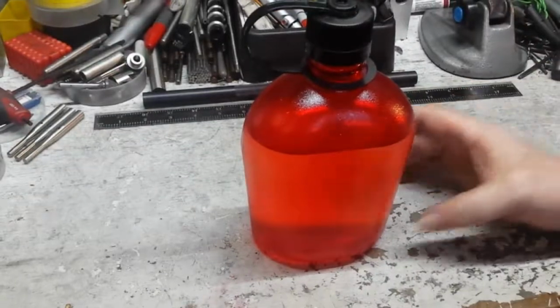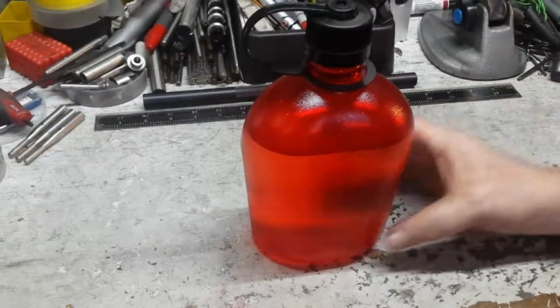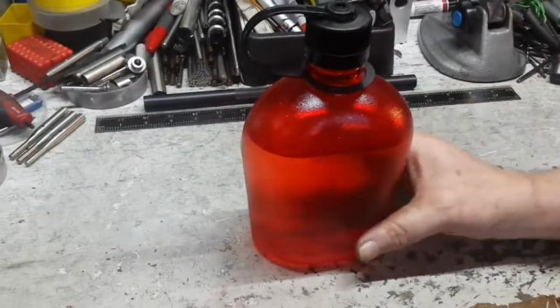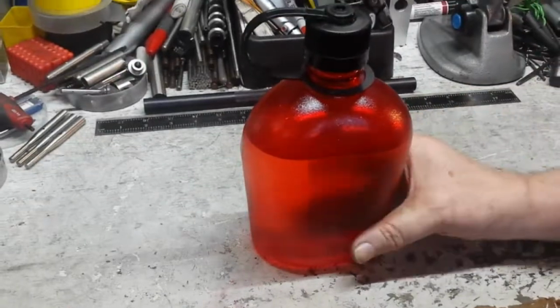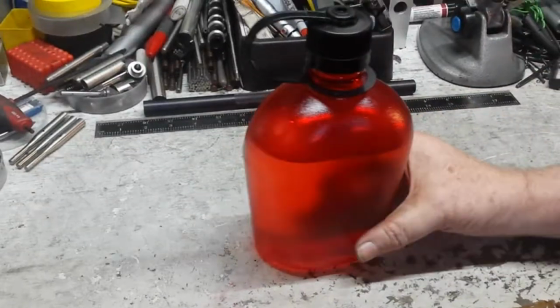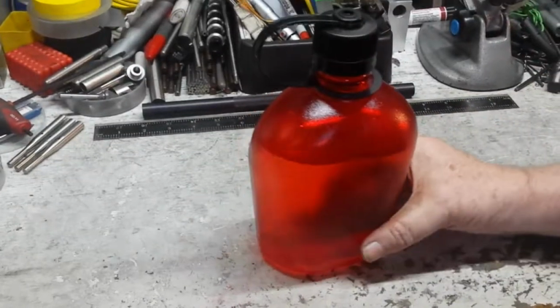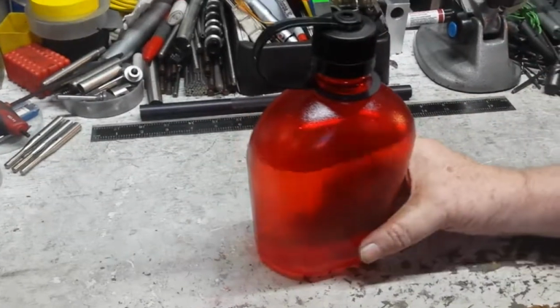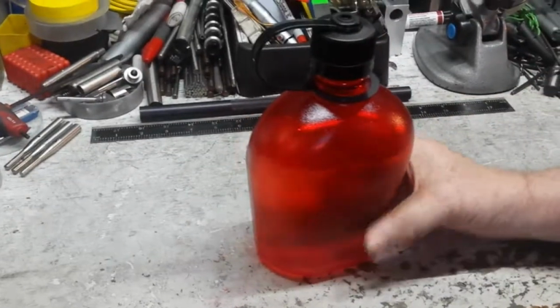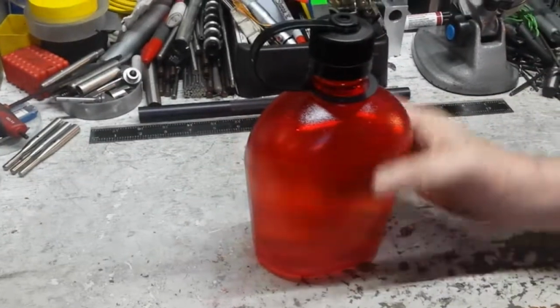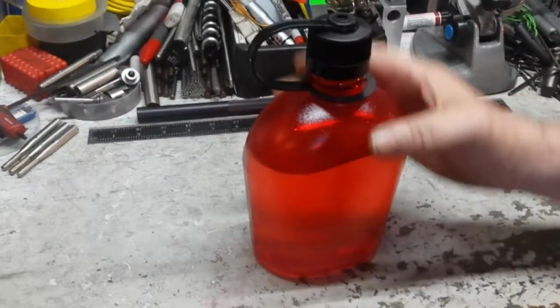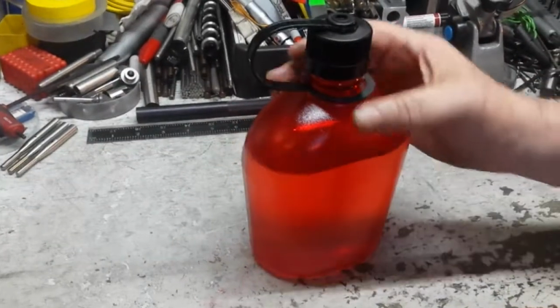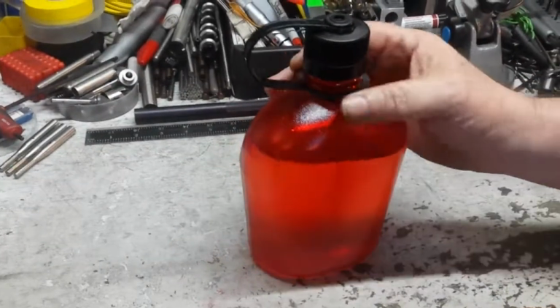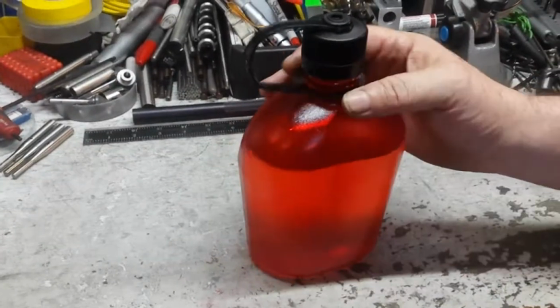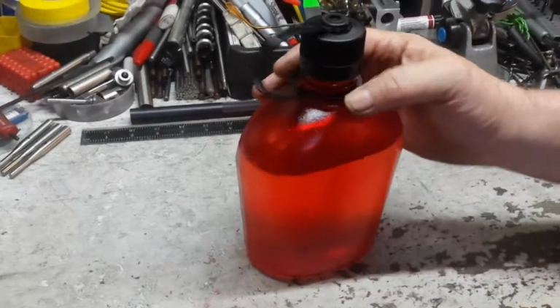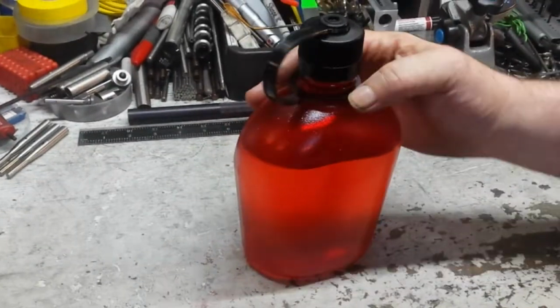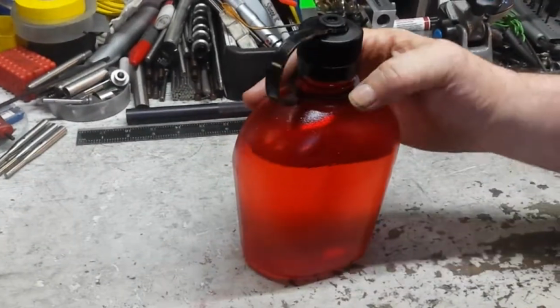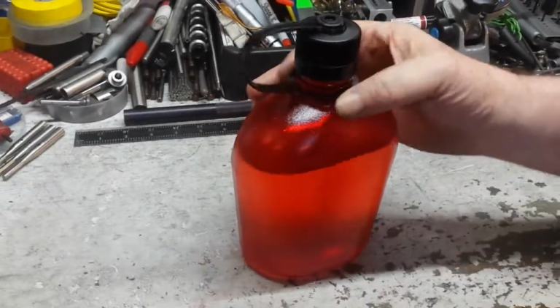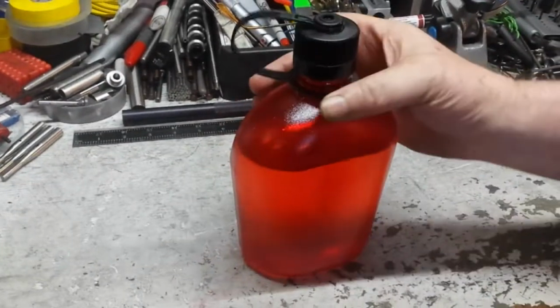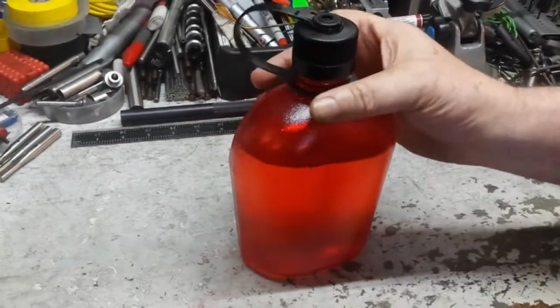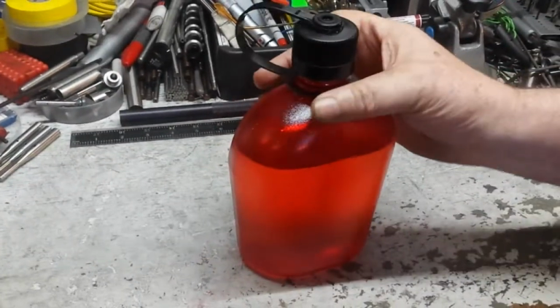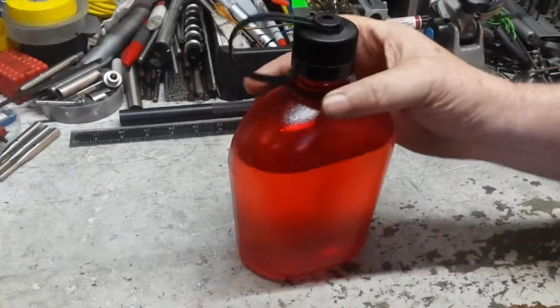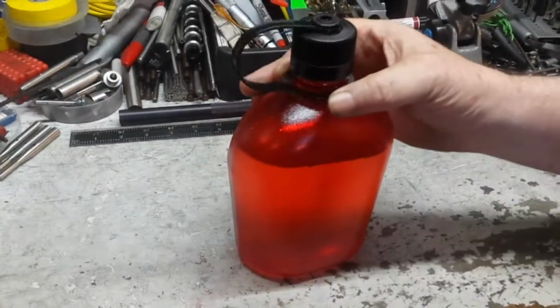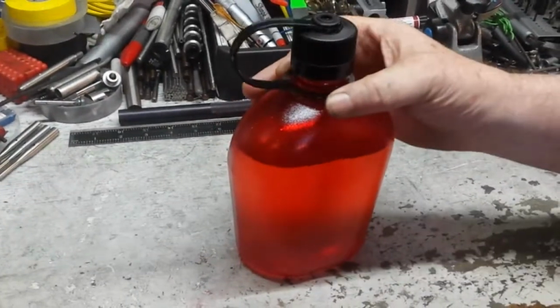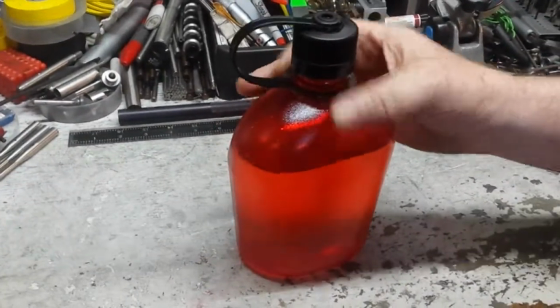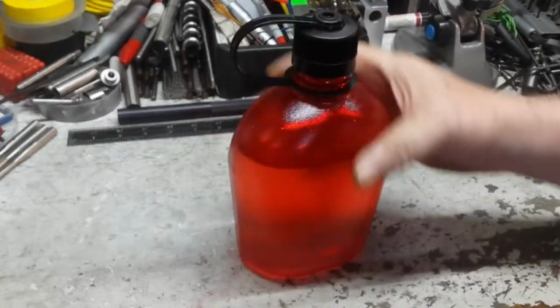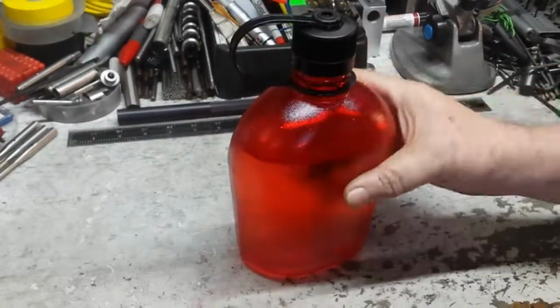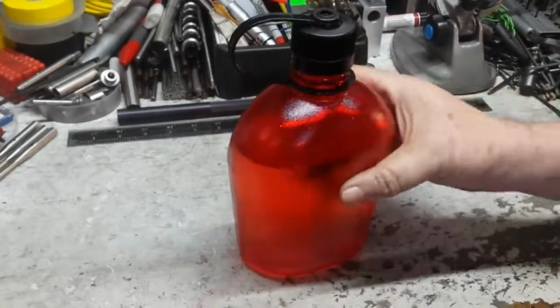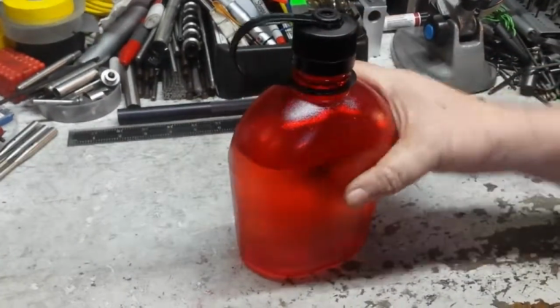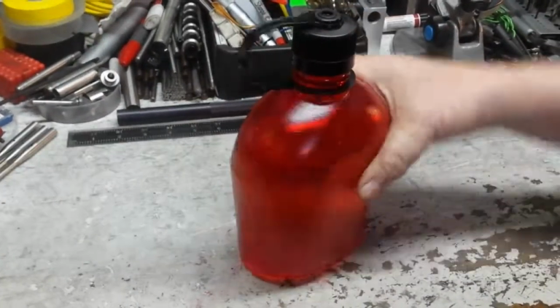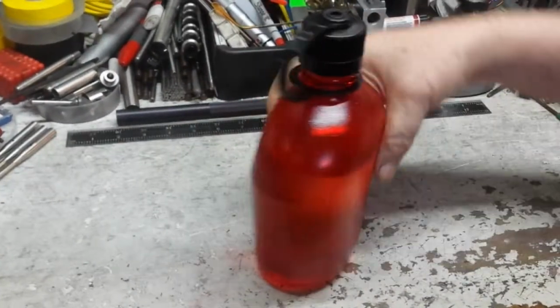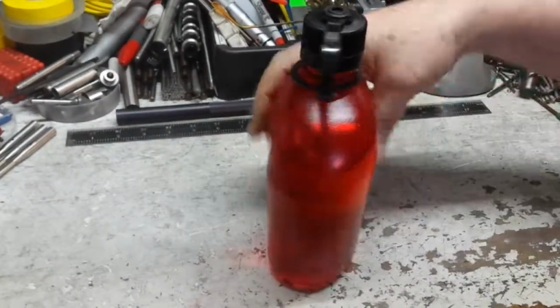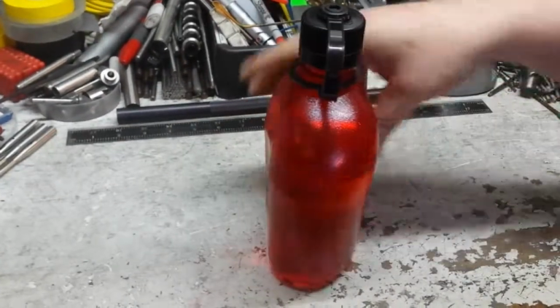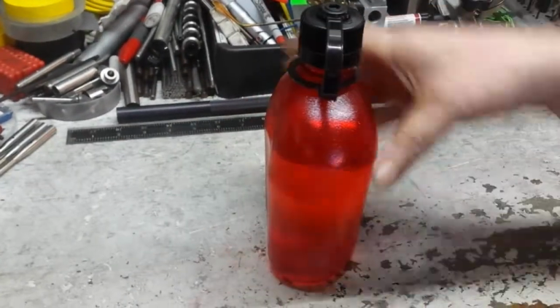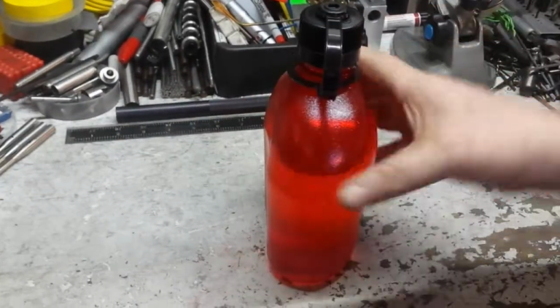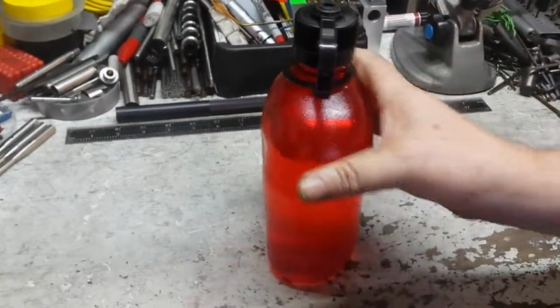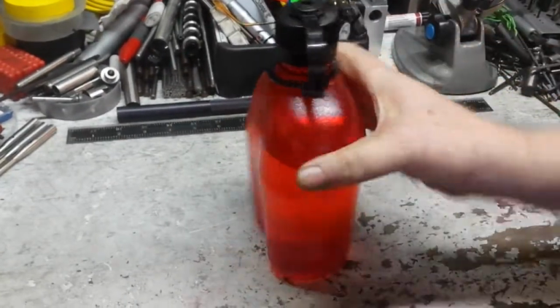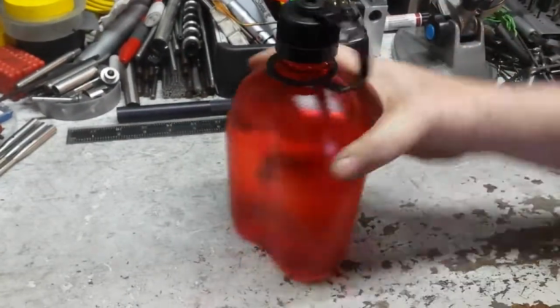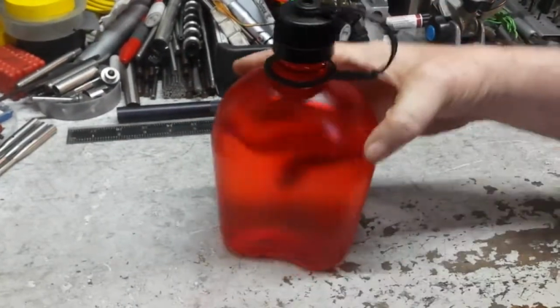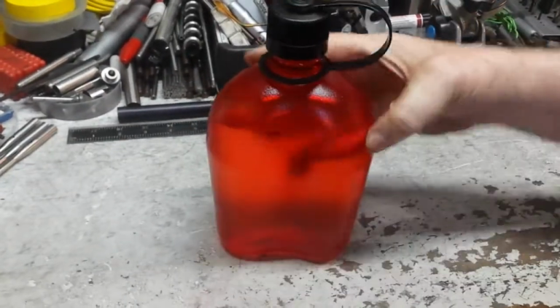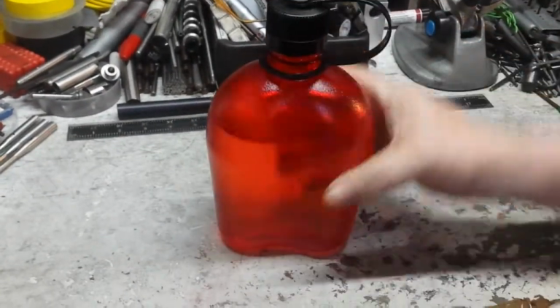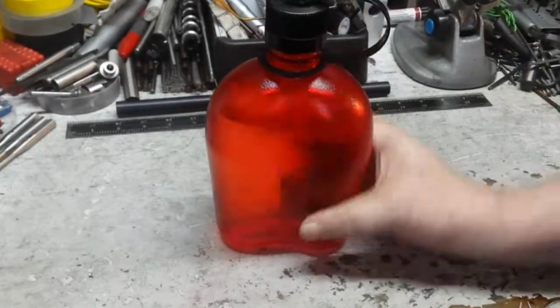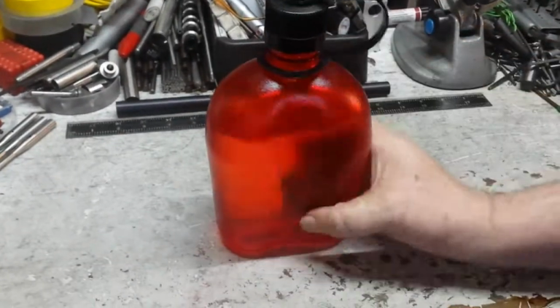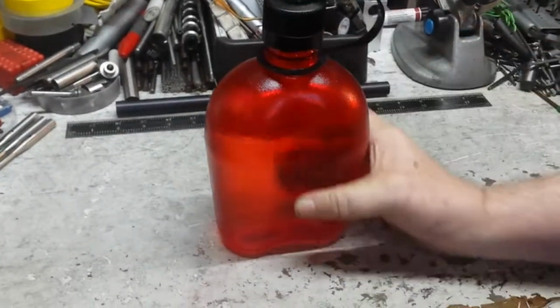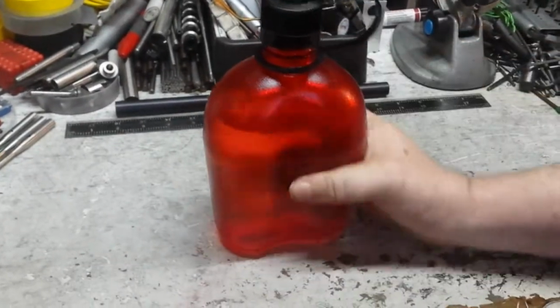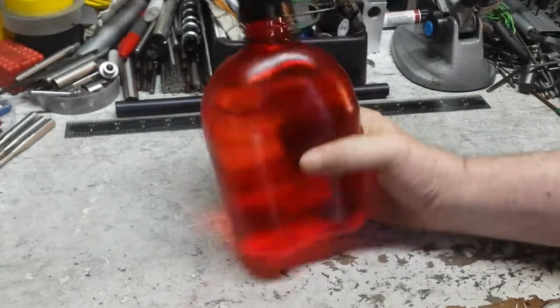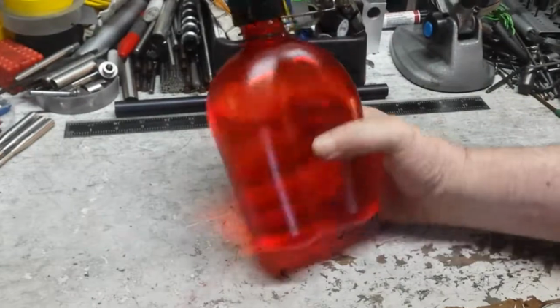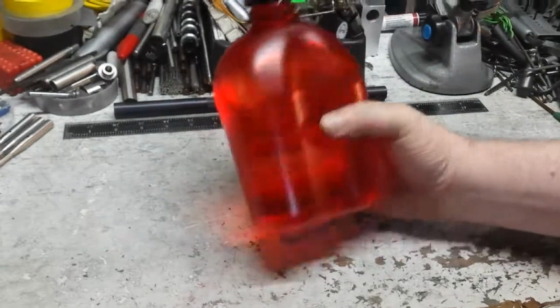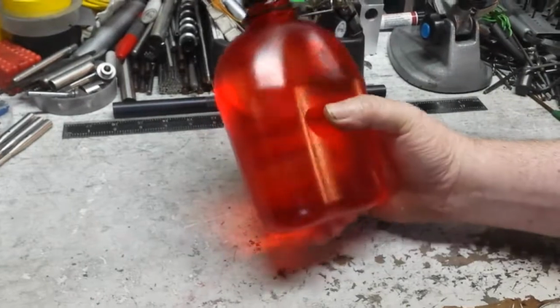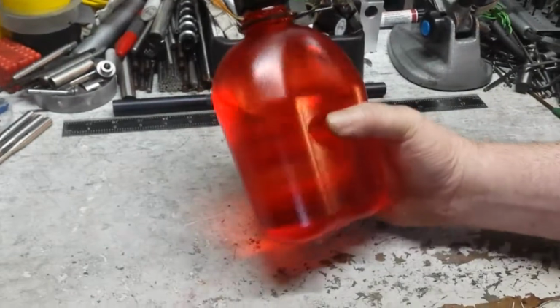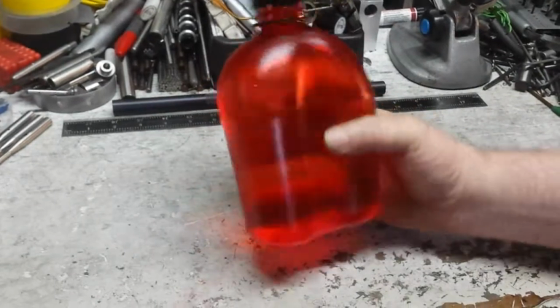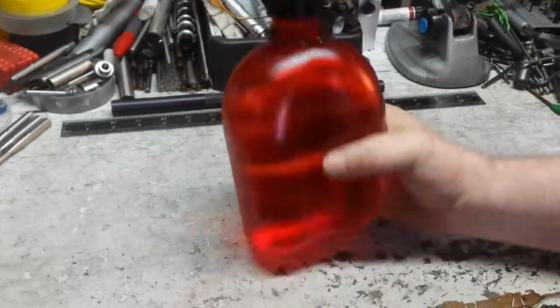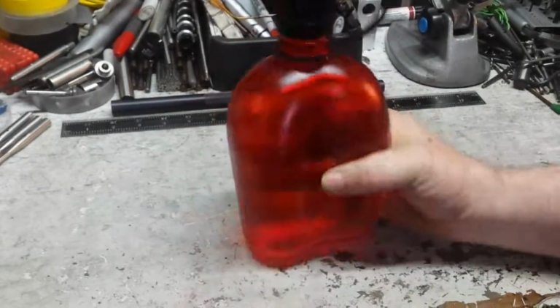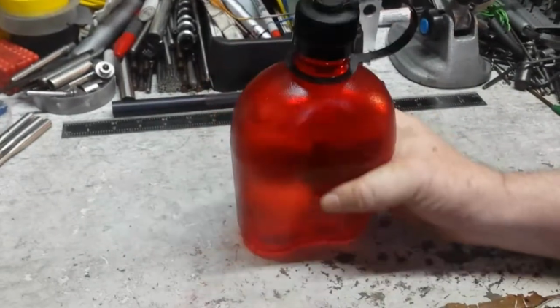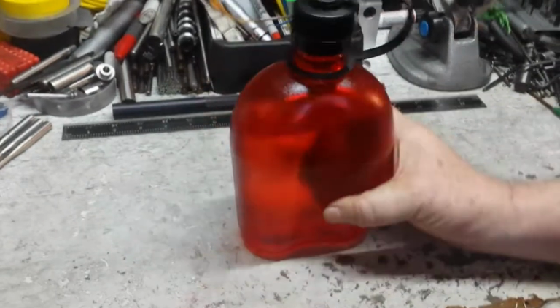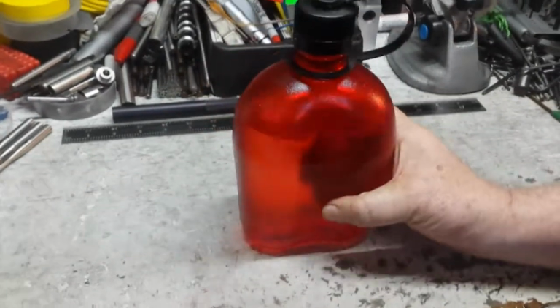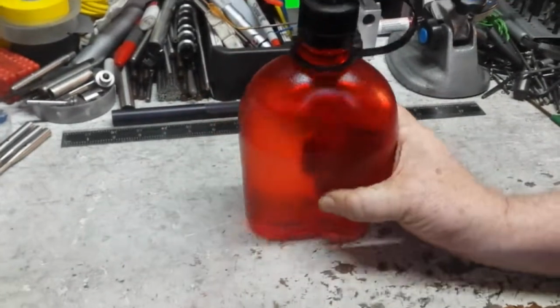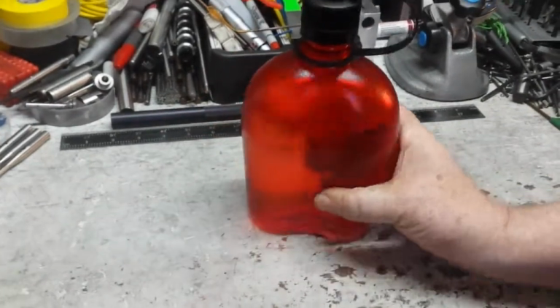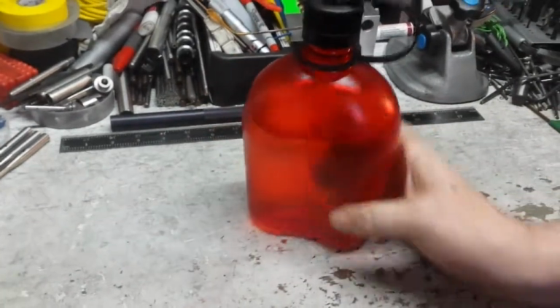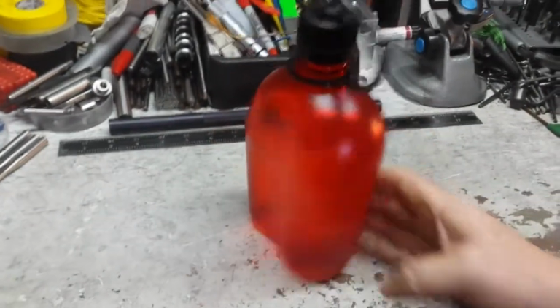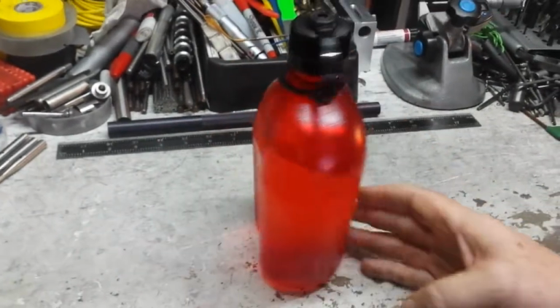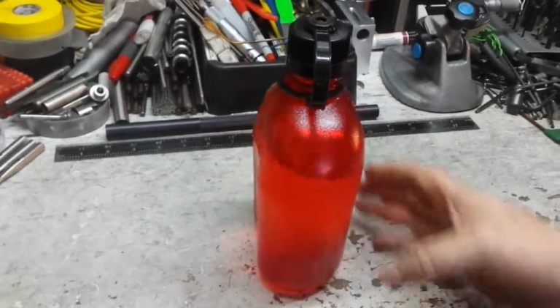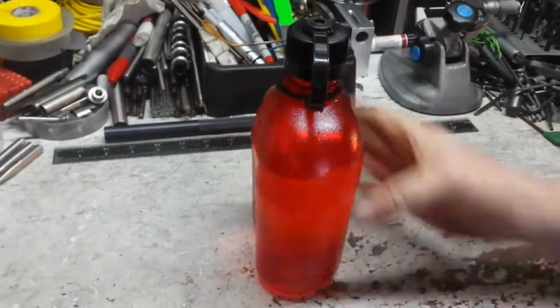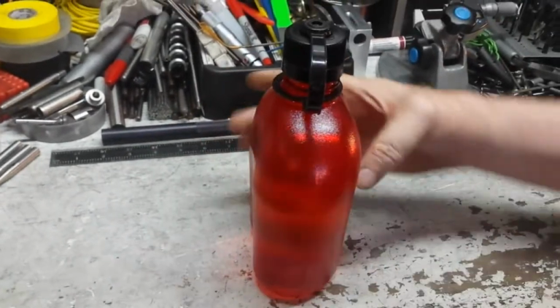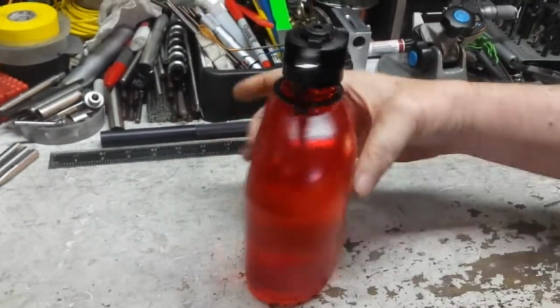Okay, product review. I got this — my son bought this for me, which is pretty nice. It mimics the old World War II canteens.